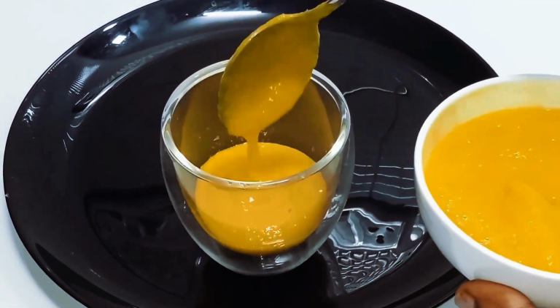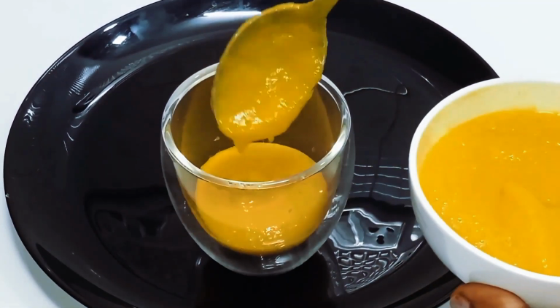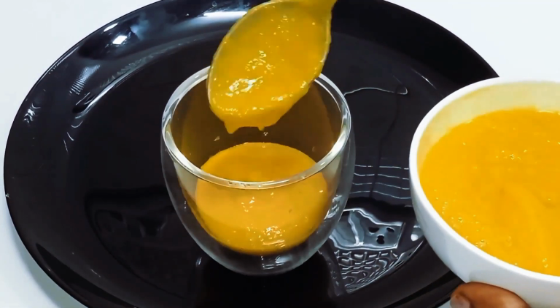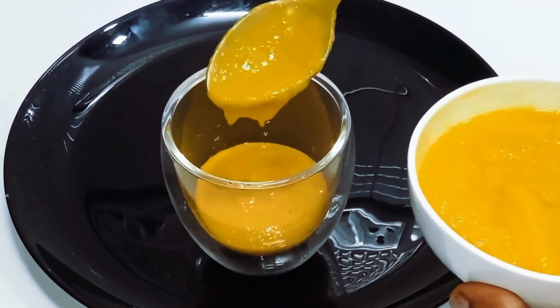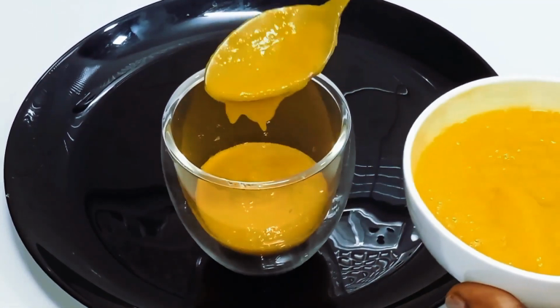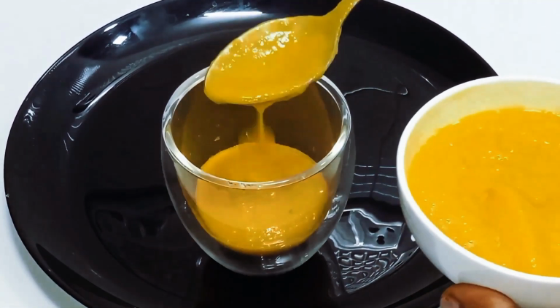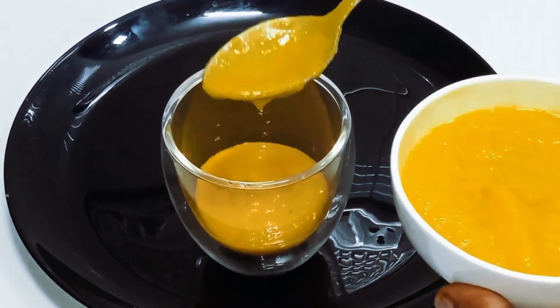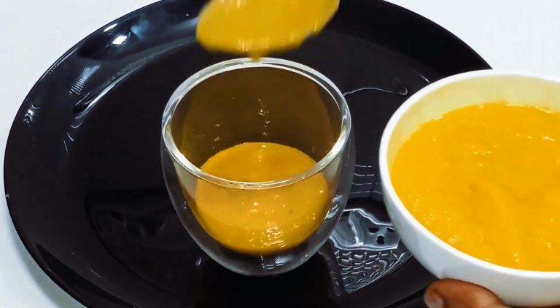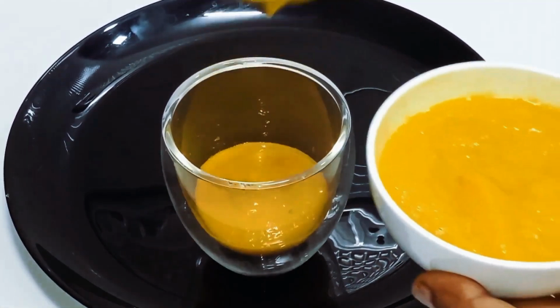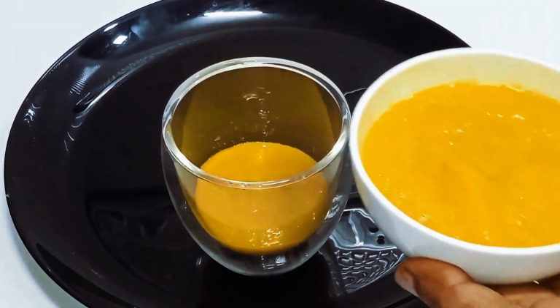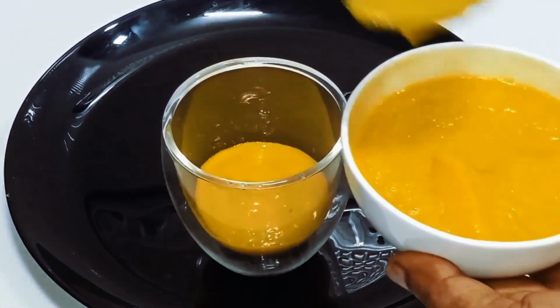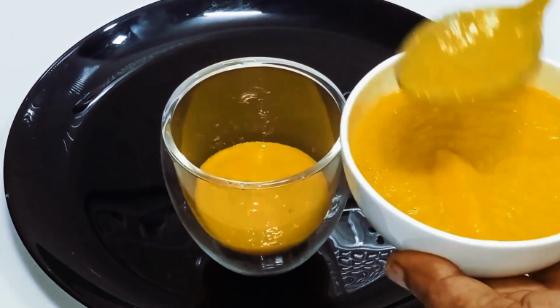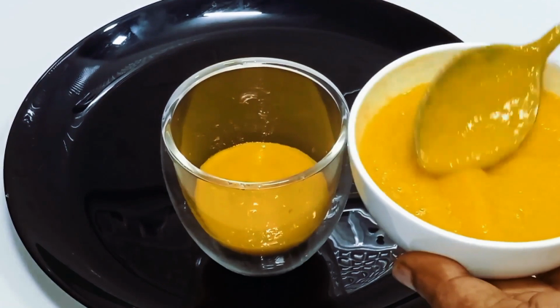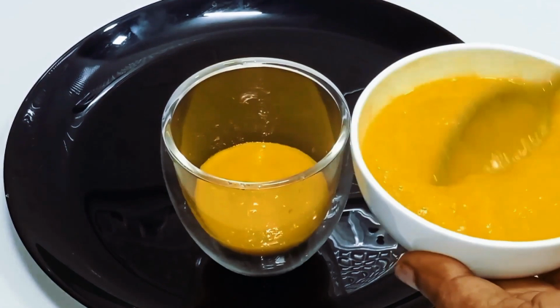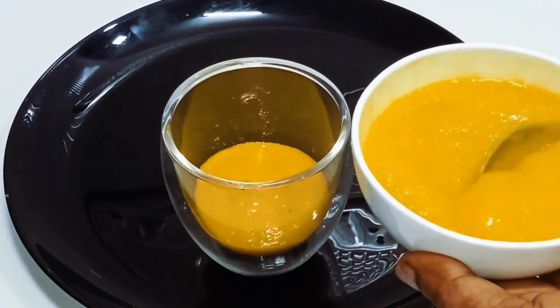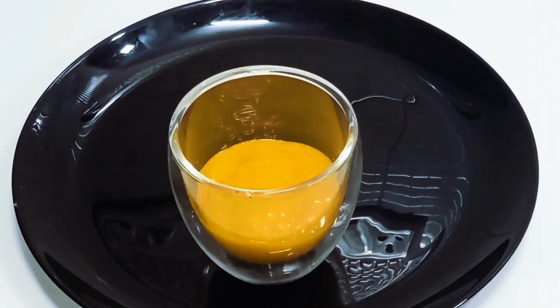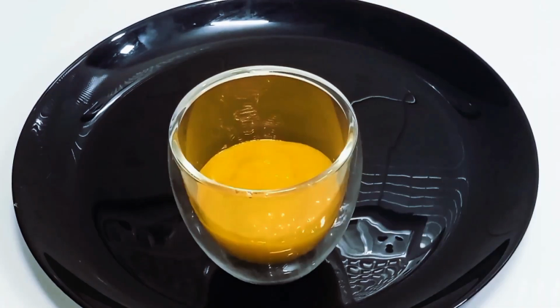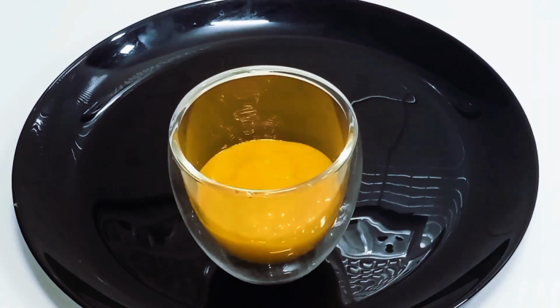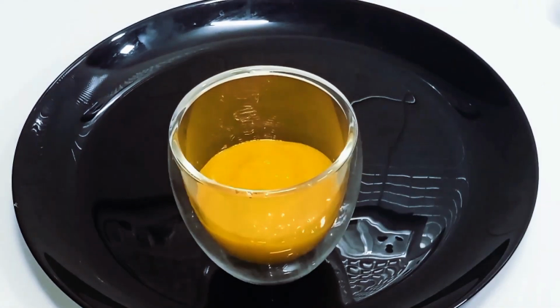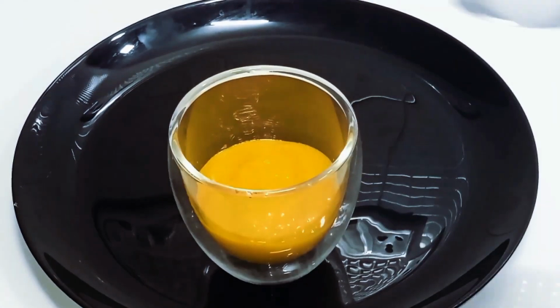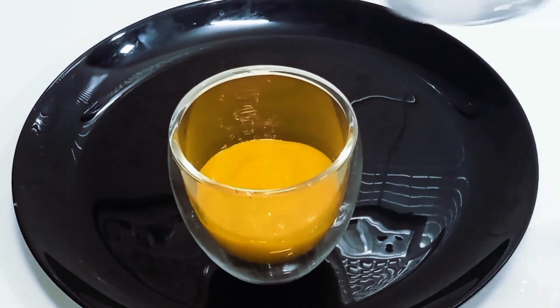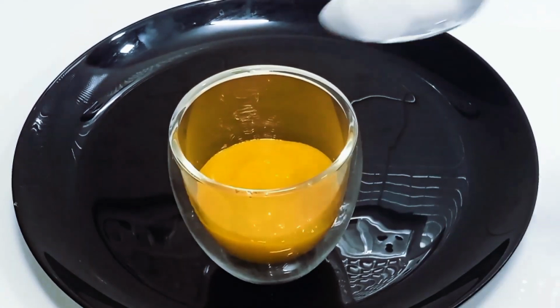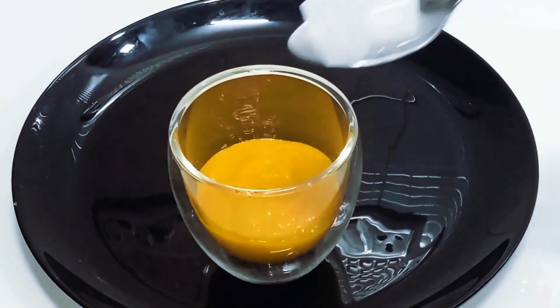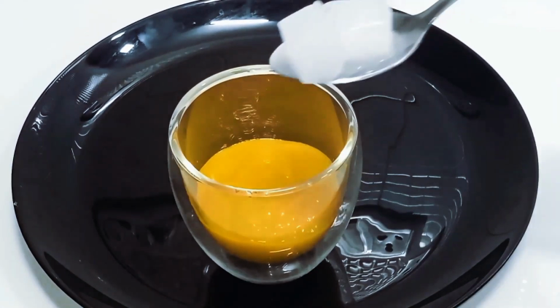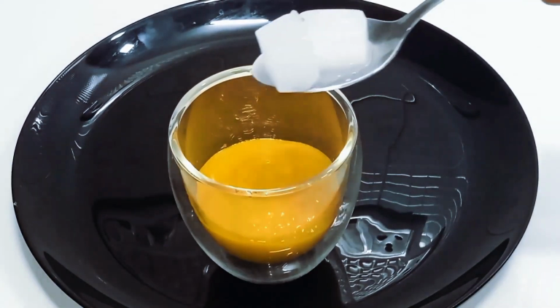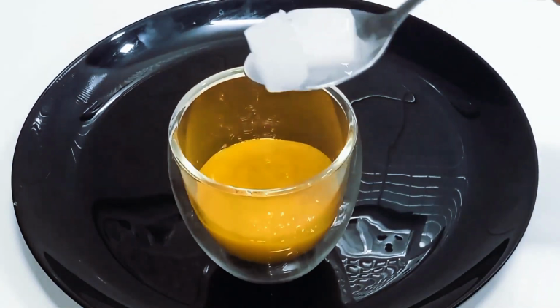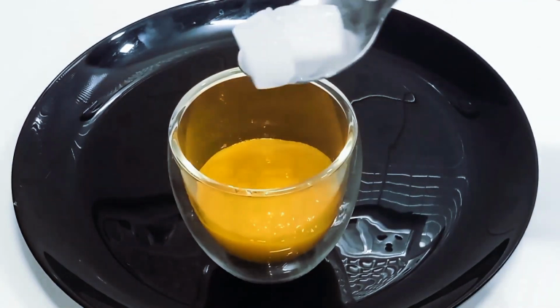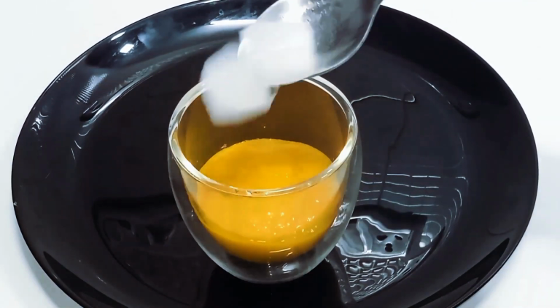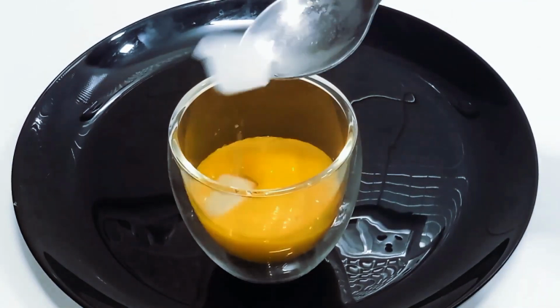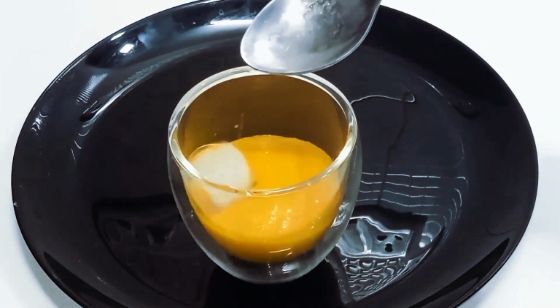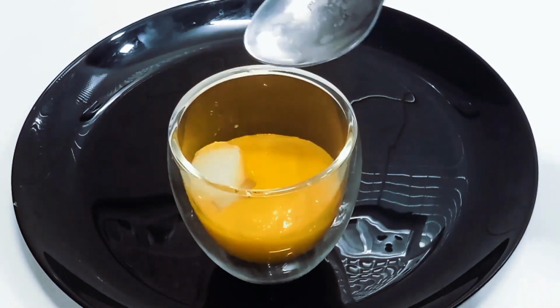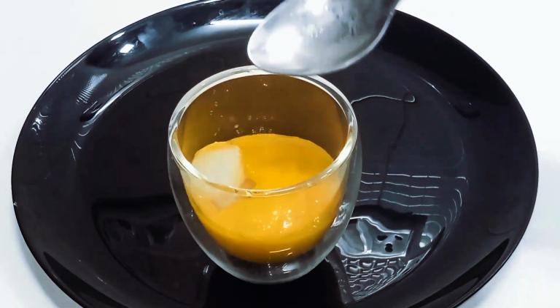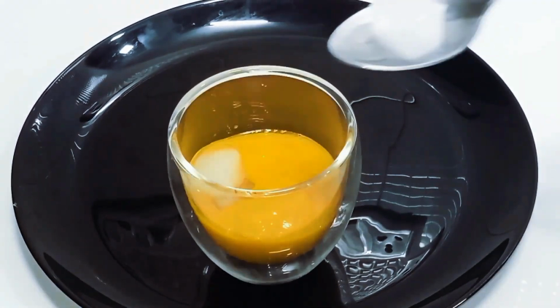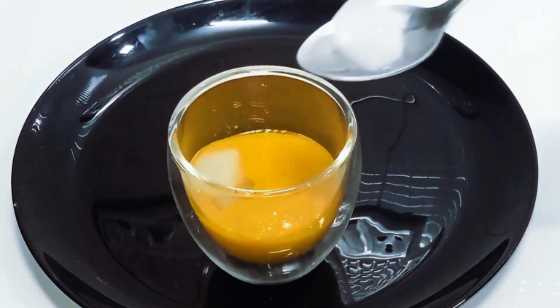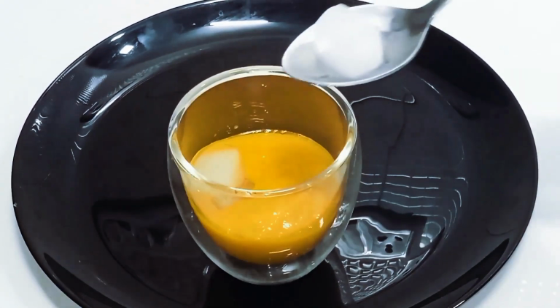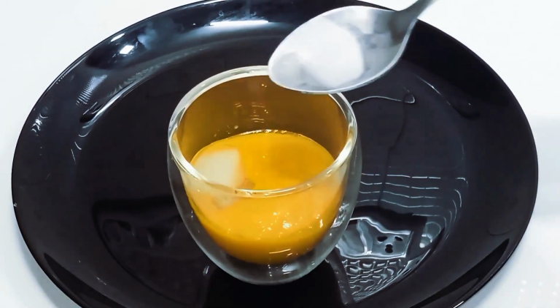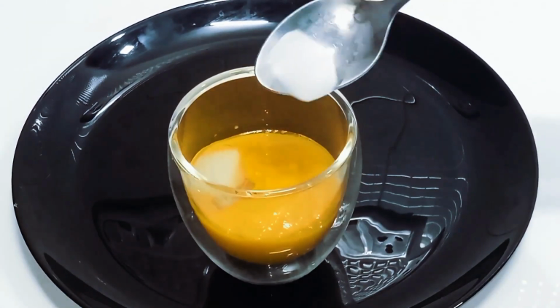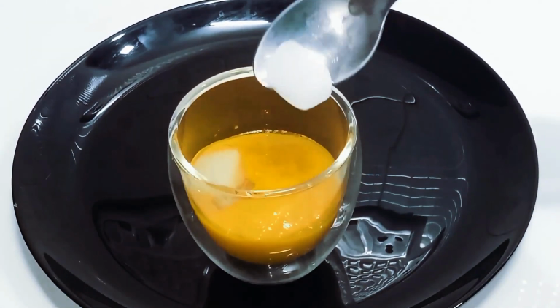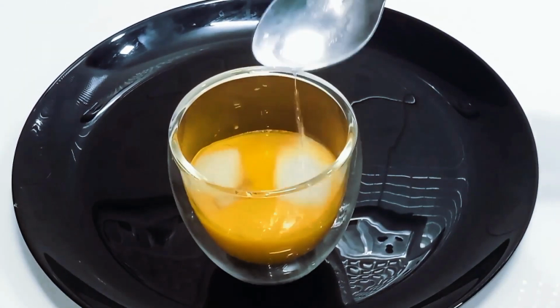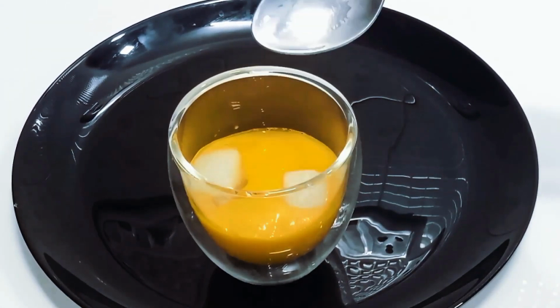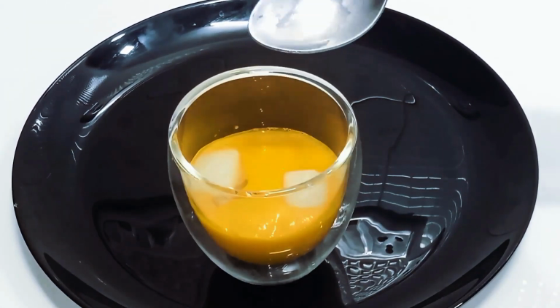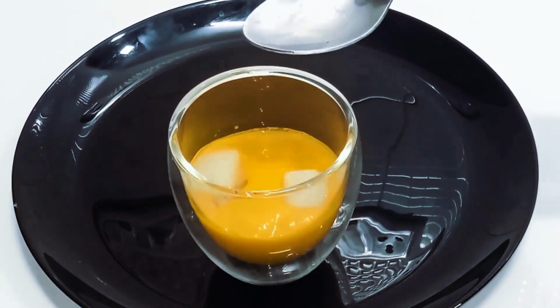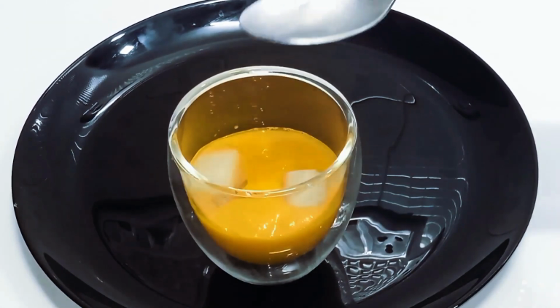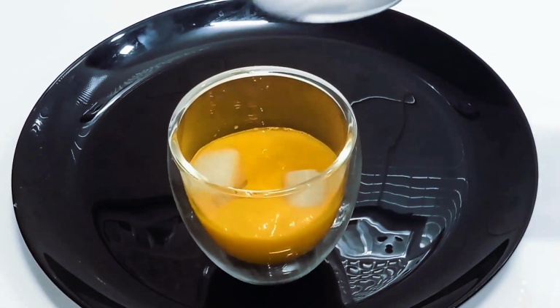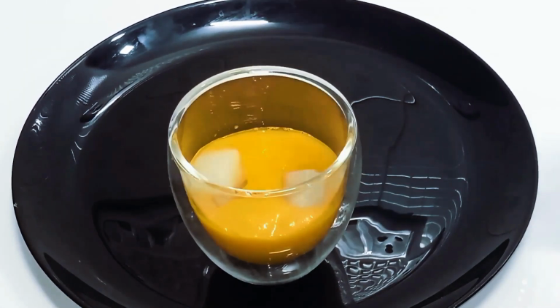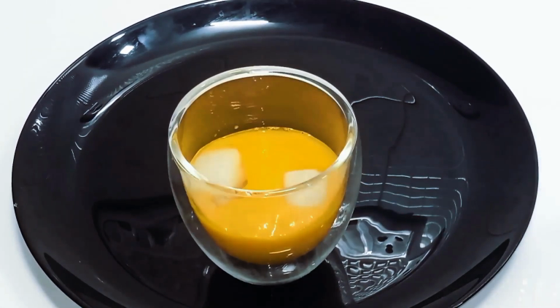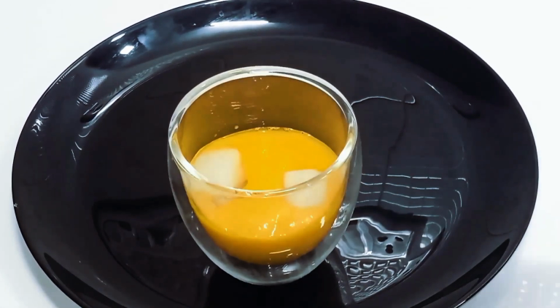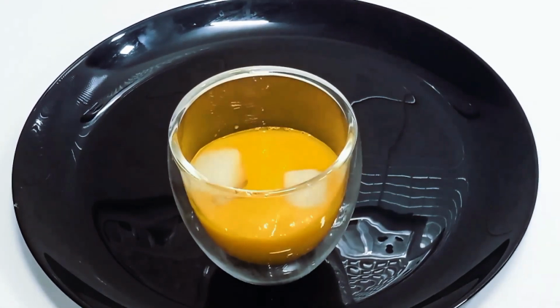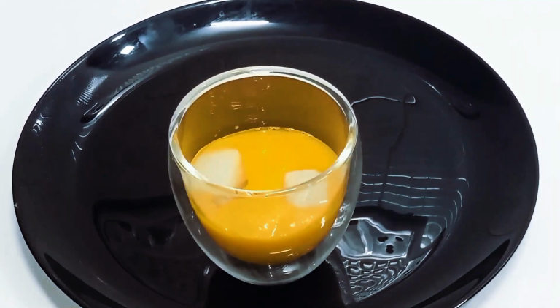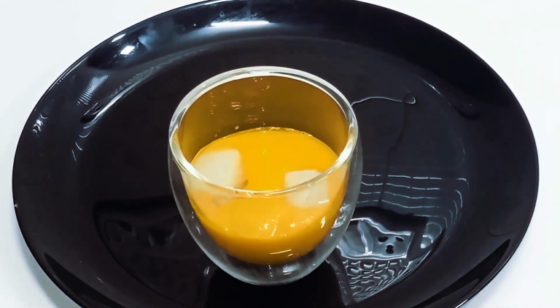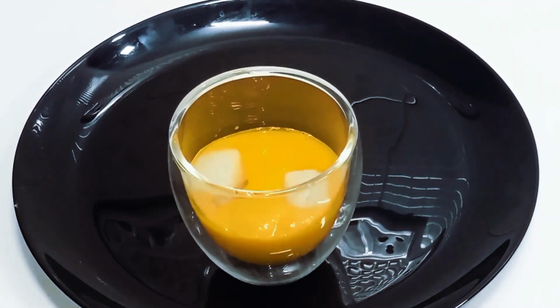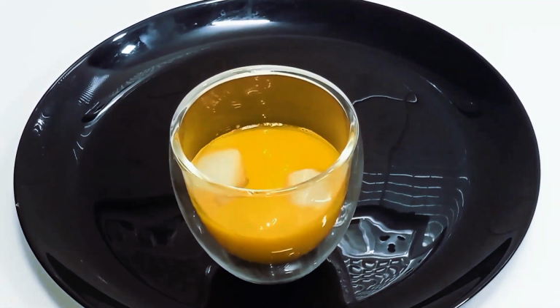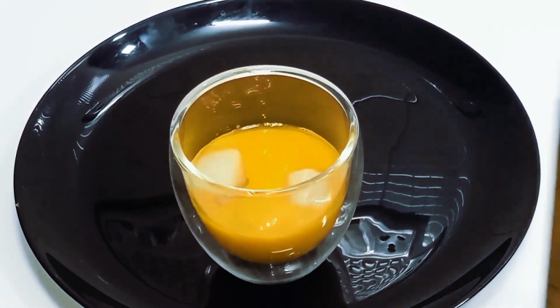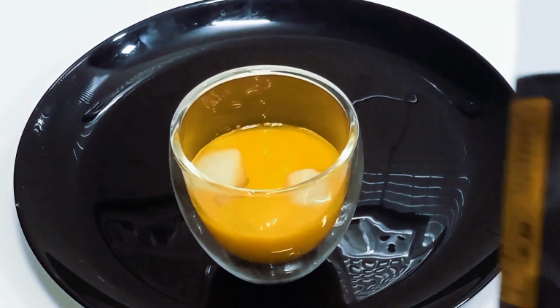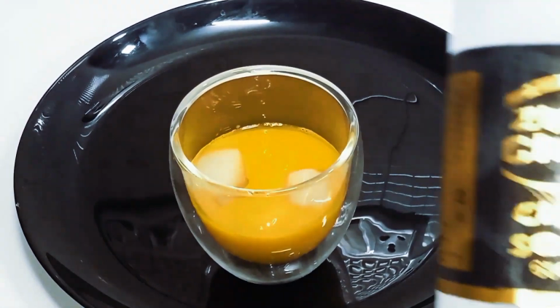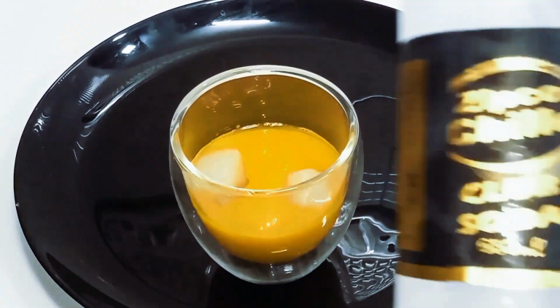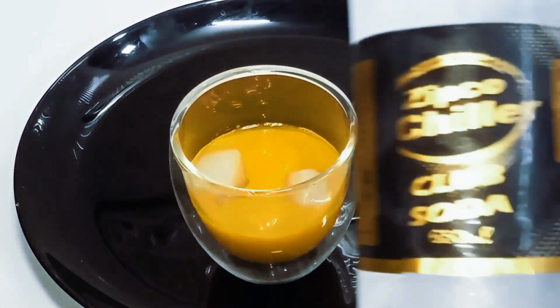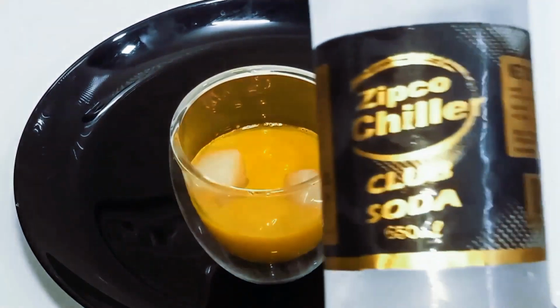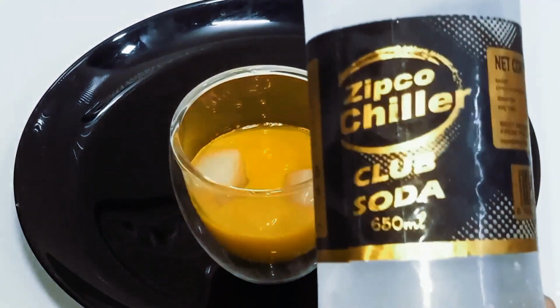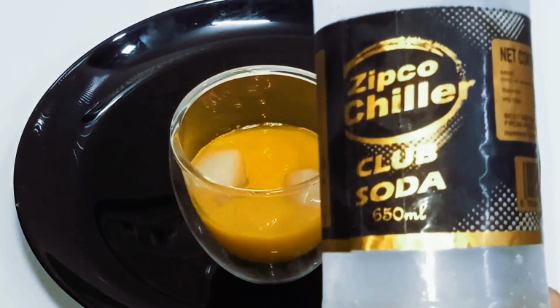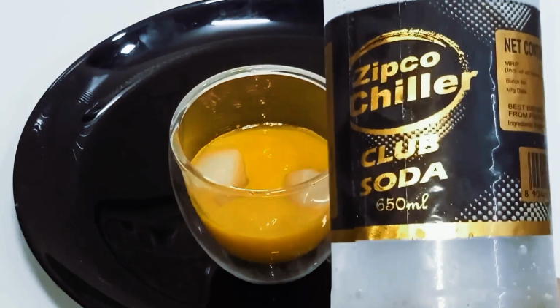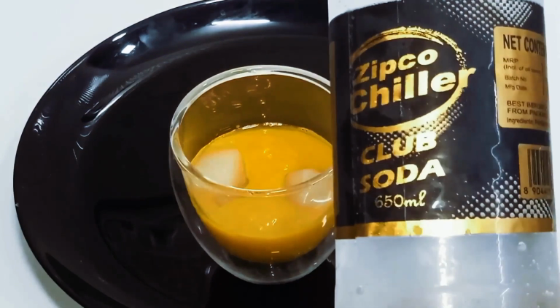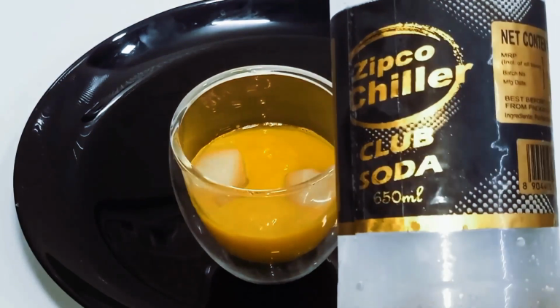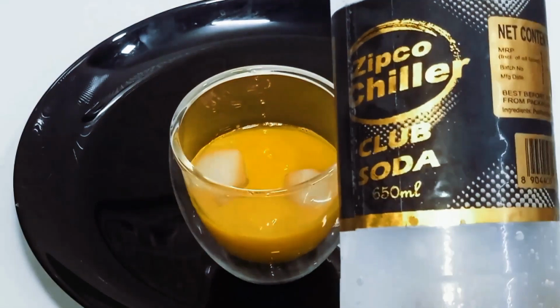Mix in ice cubes and then mix it in with soda.